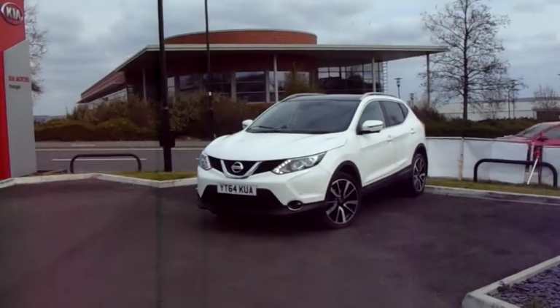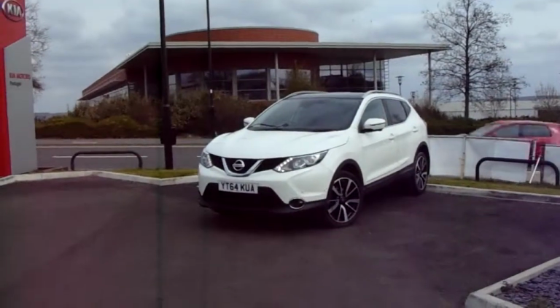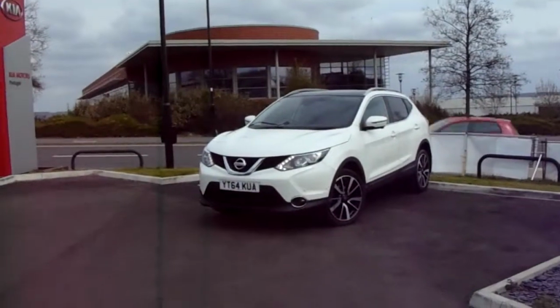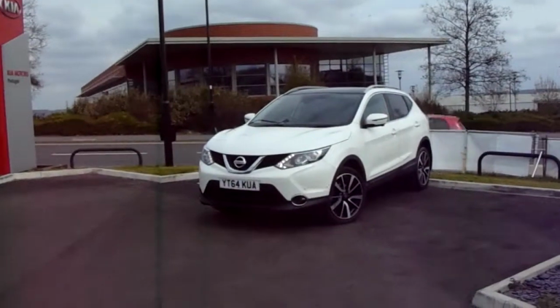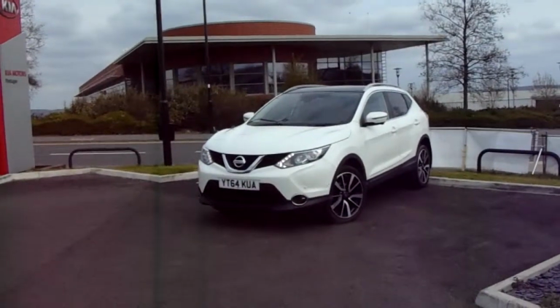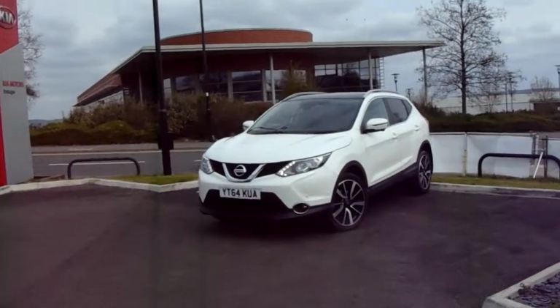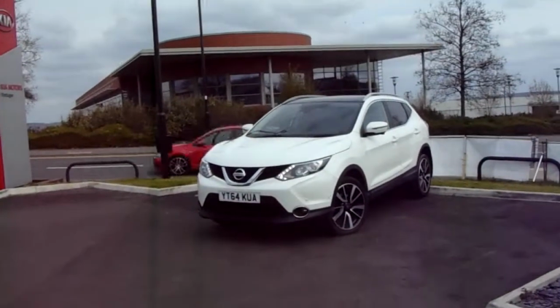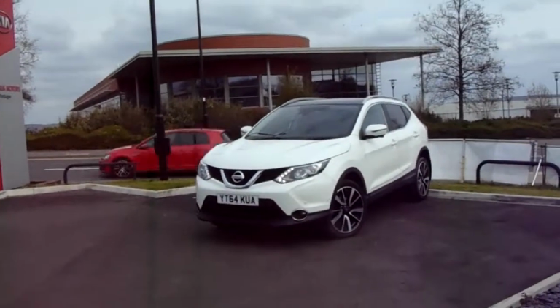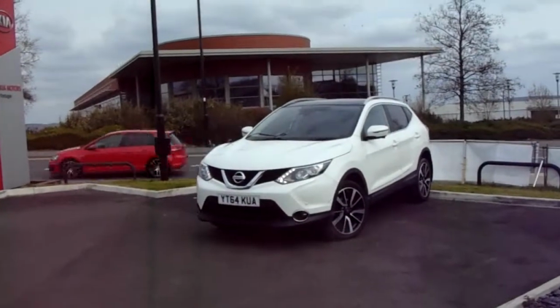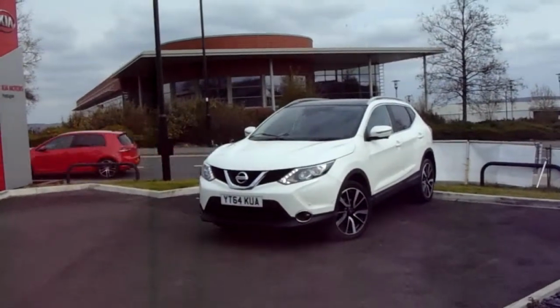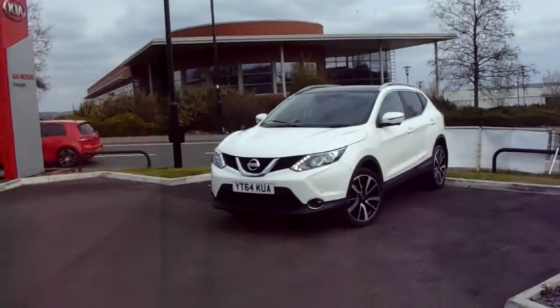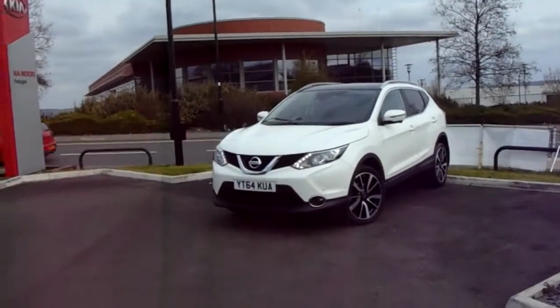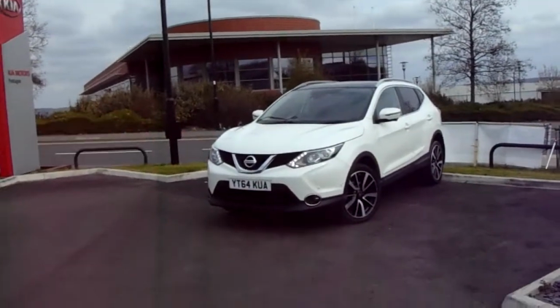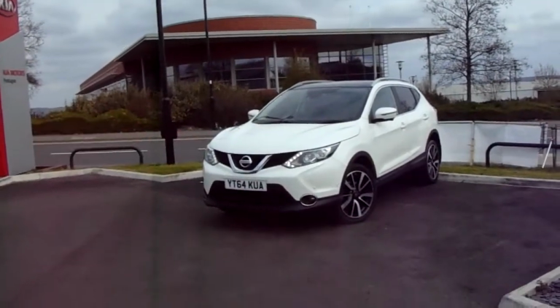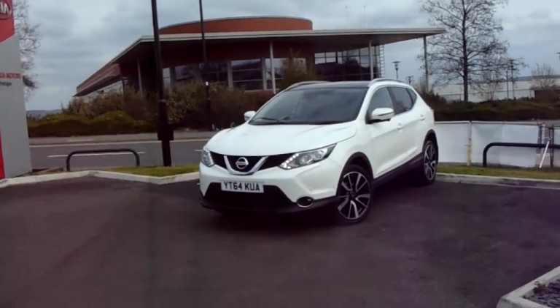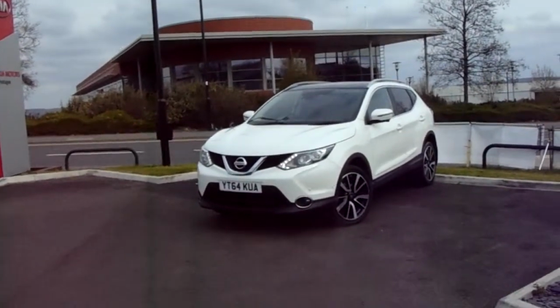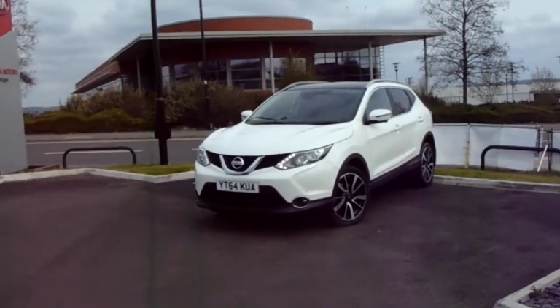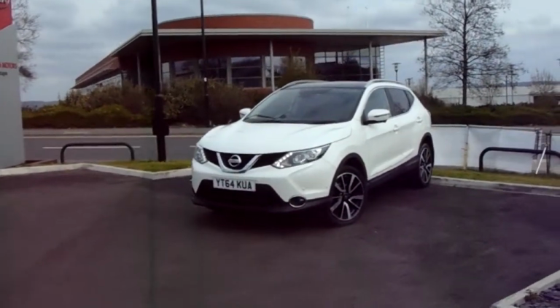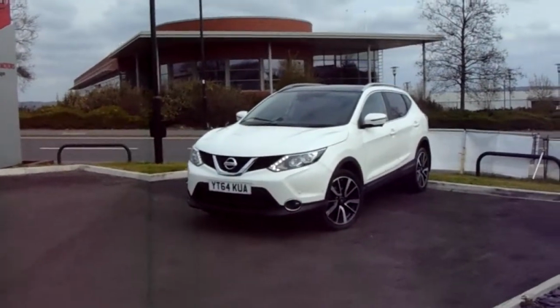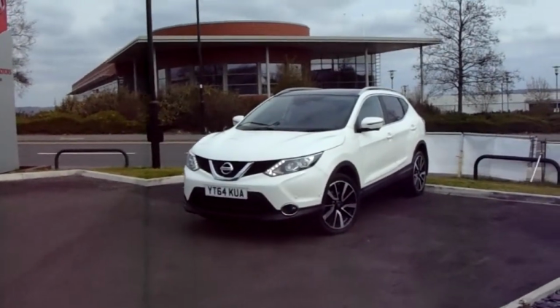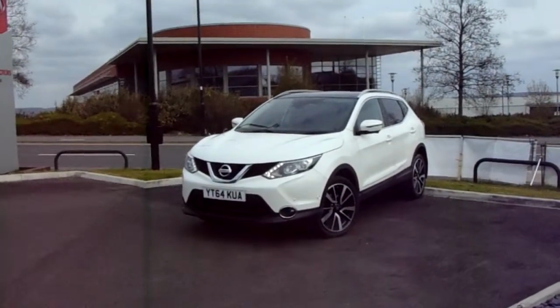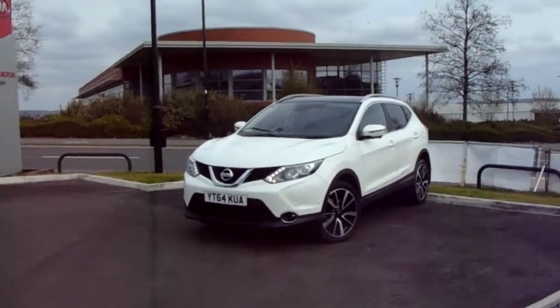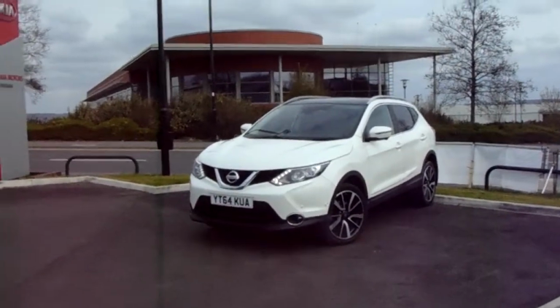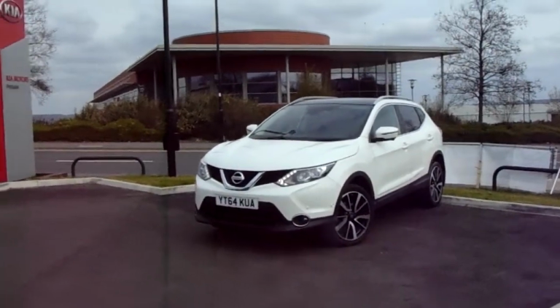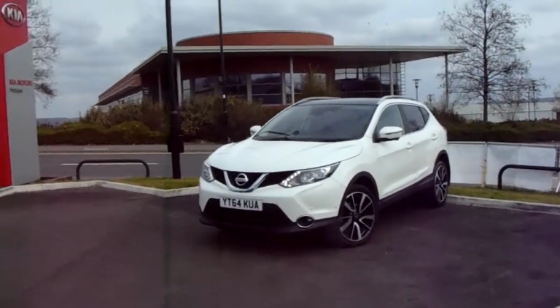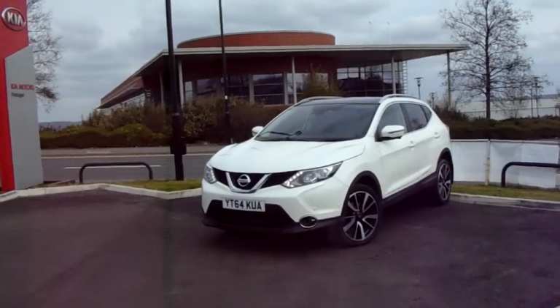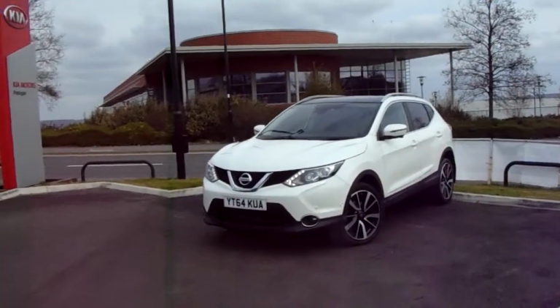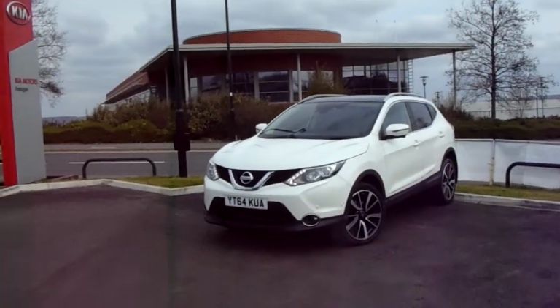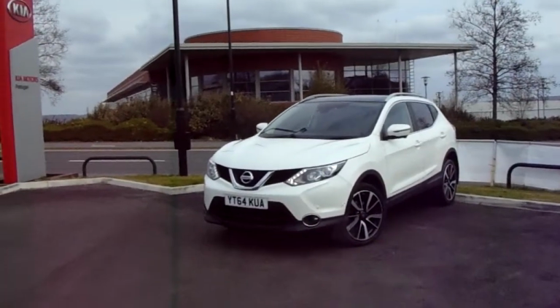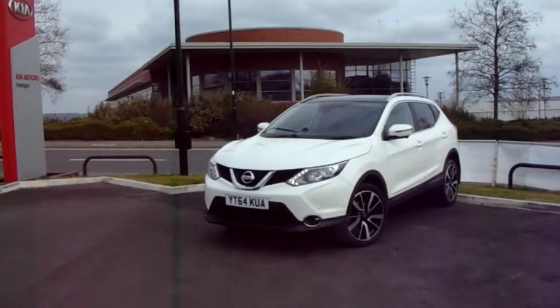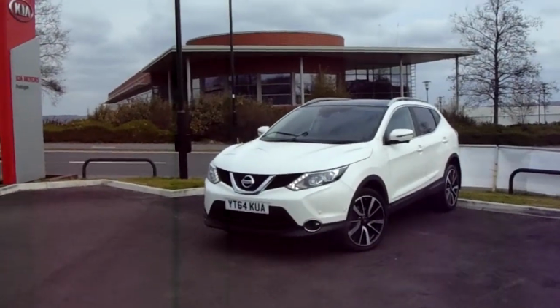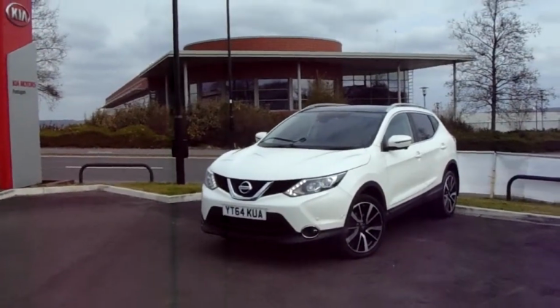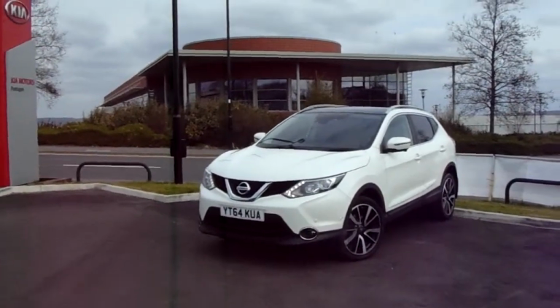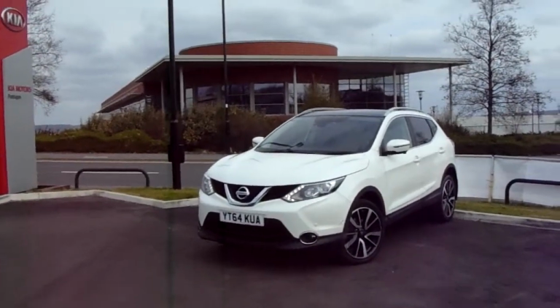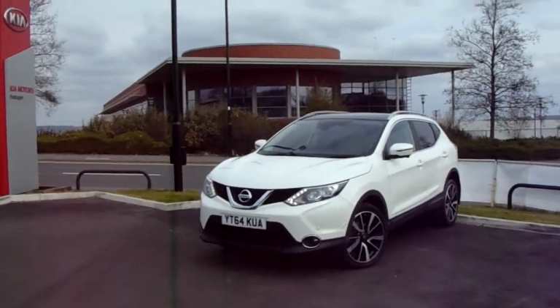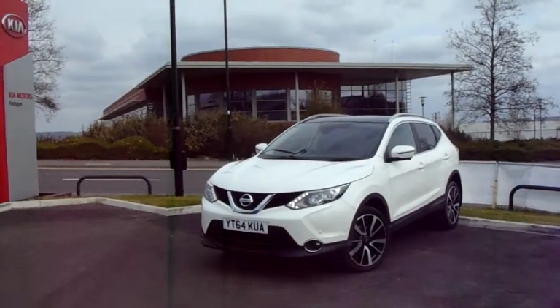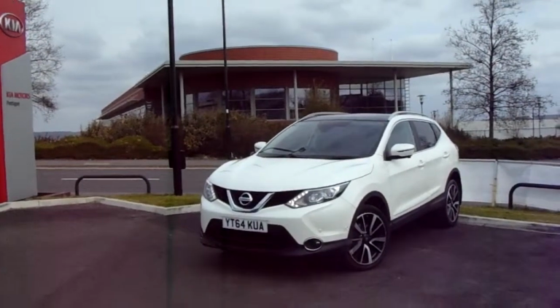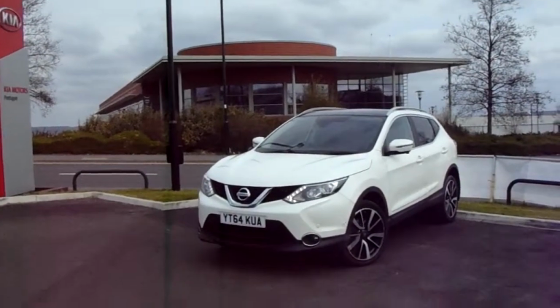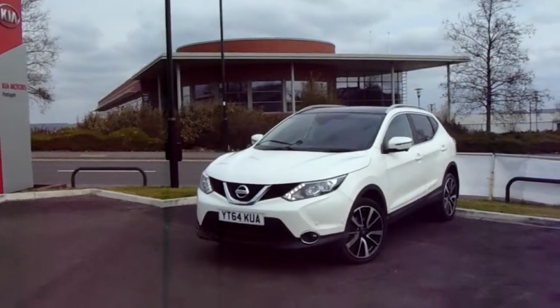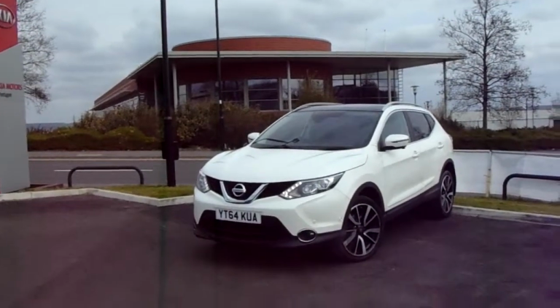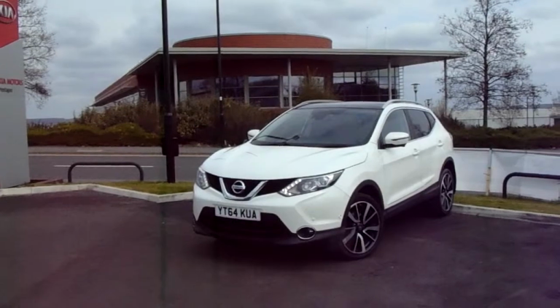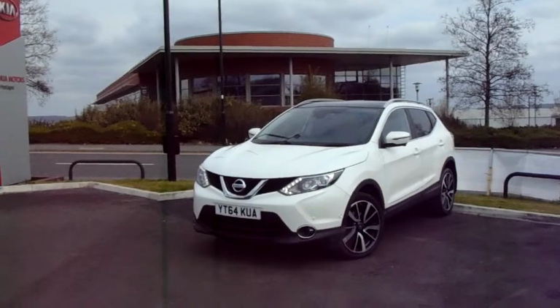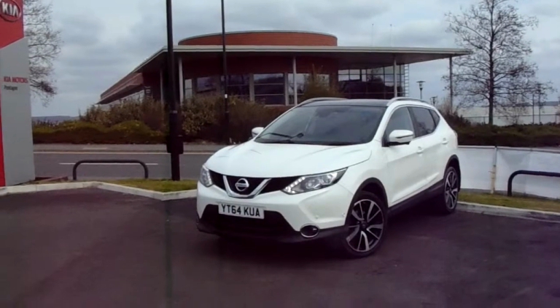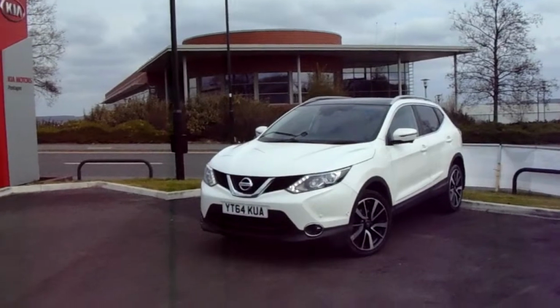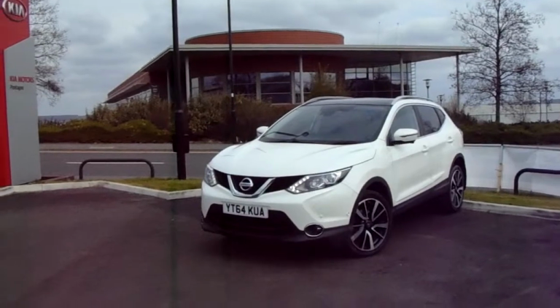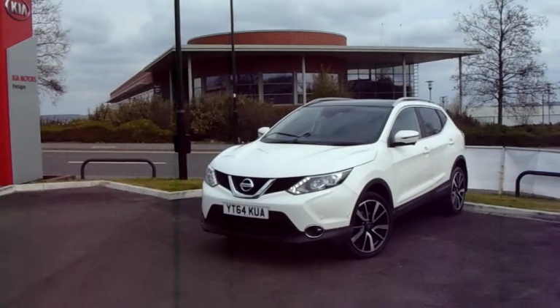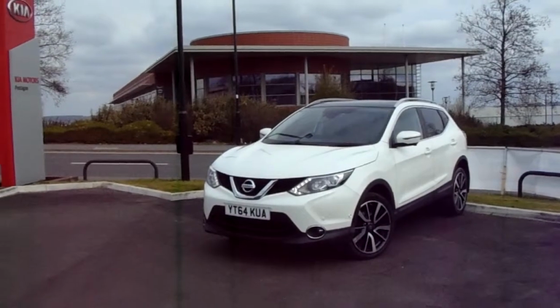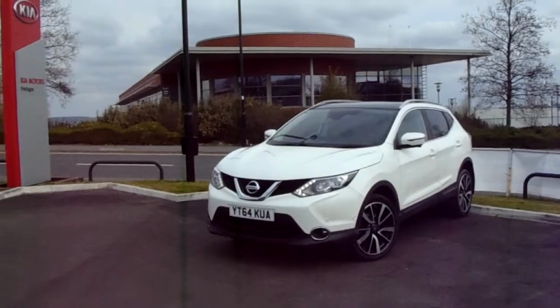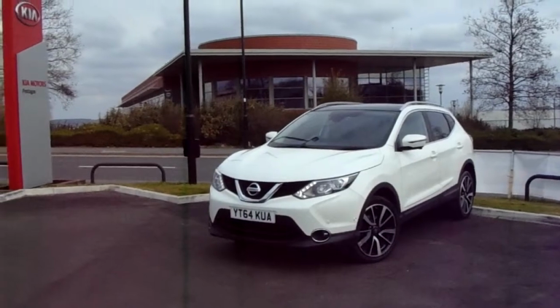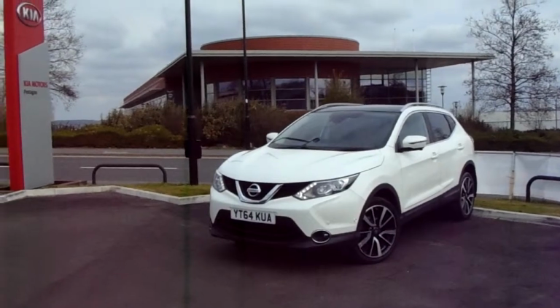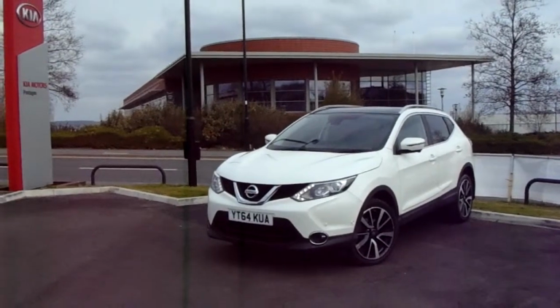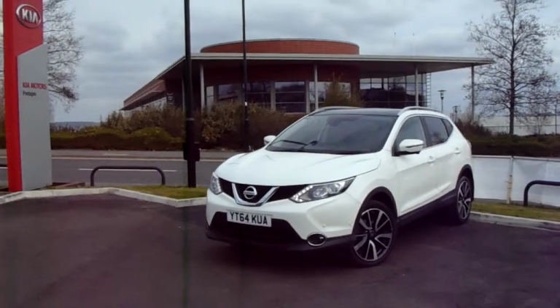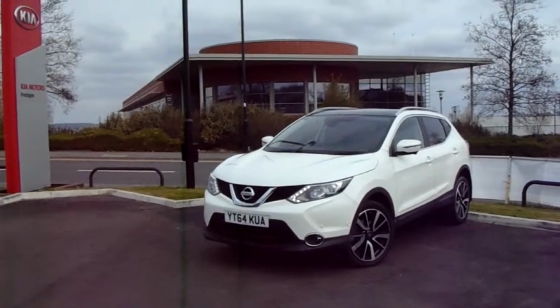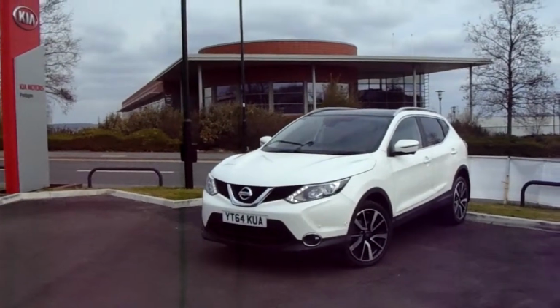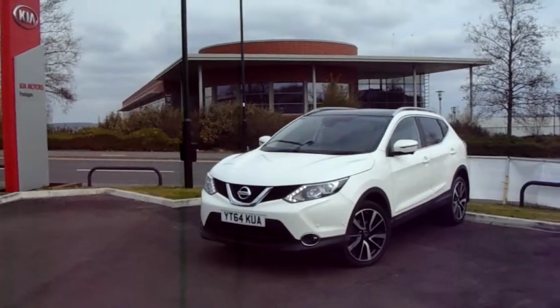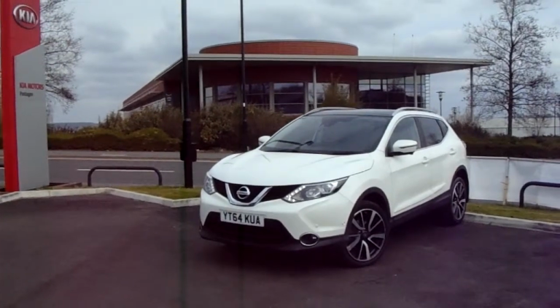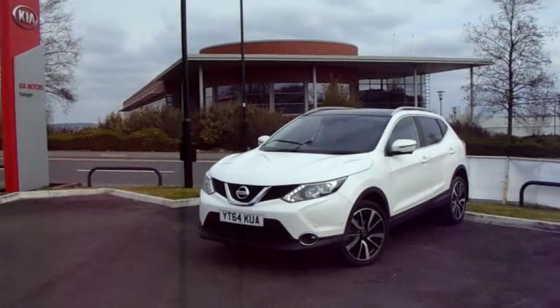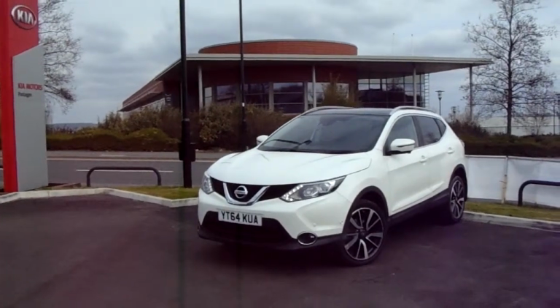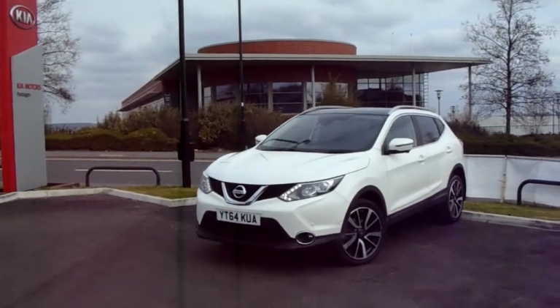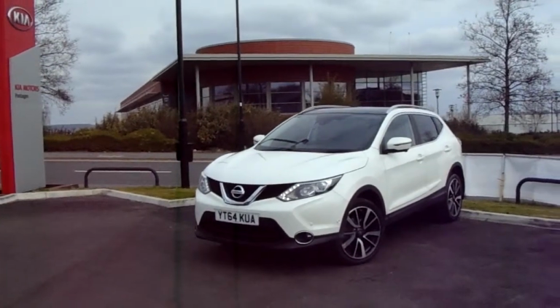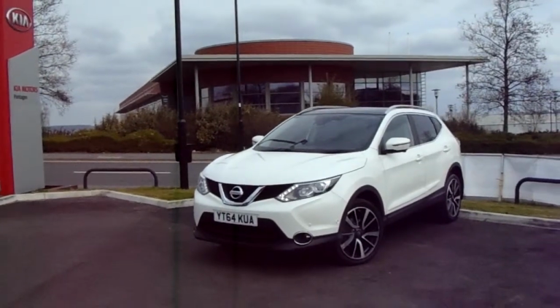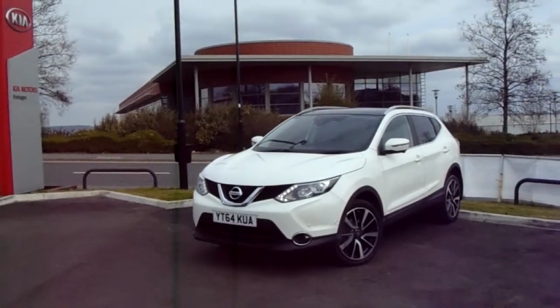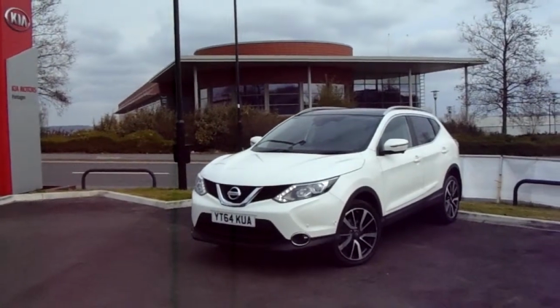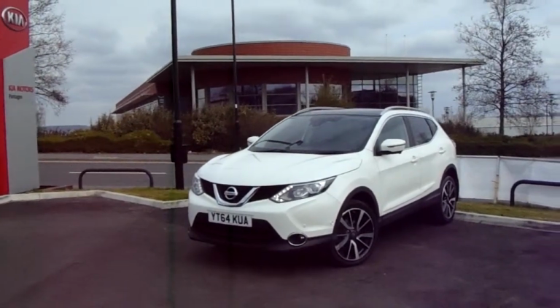Hello and welcome to Pentagon Parkway. I'm Lewis and today I'm going to be showing you our 64 plate Nissan Qashqai finished in white.